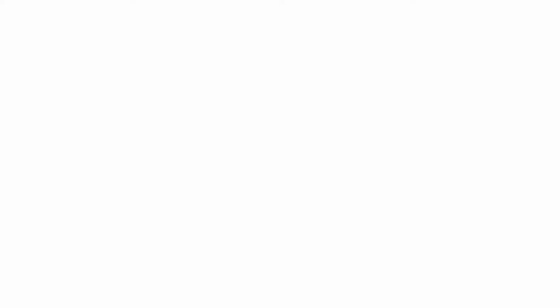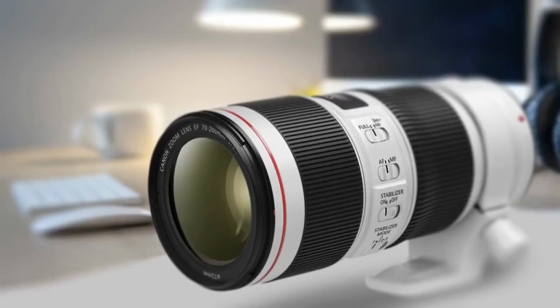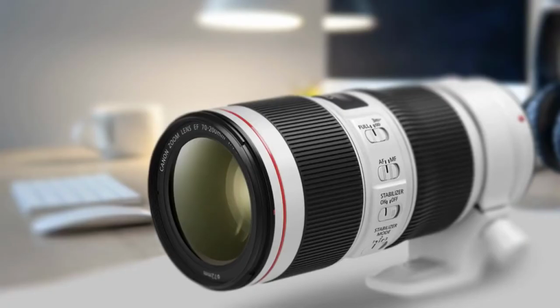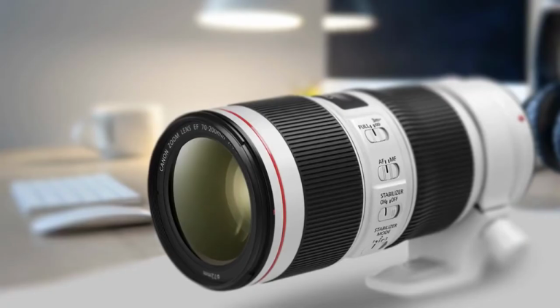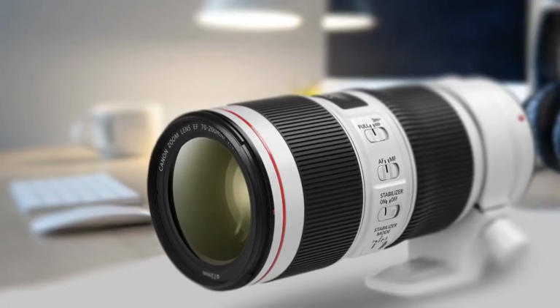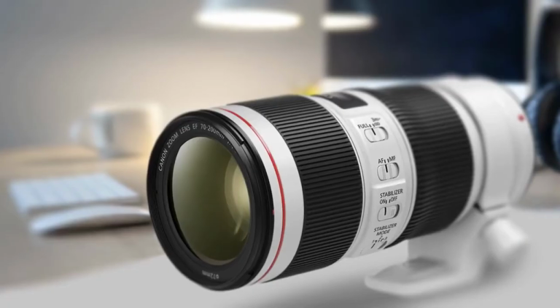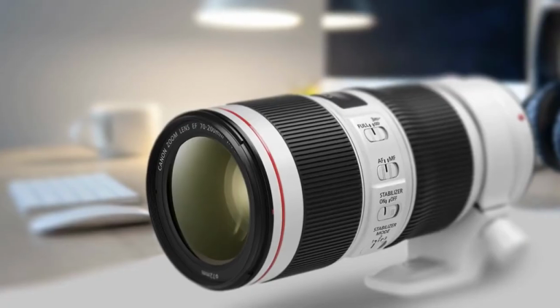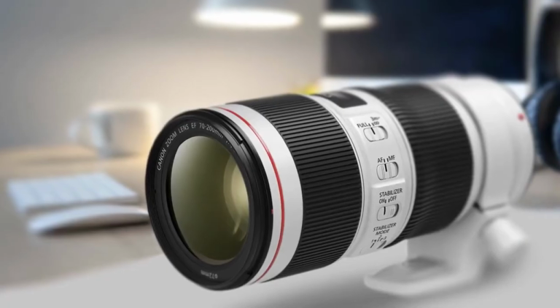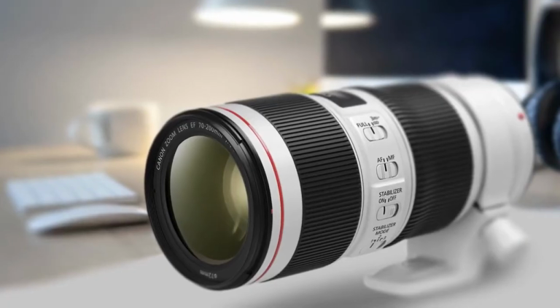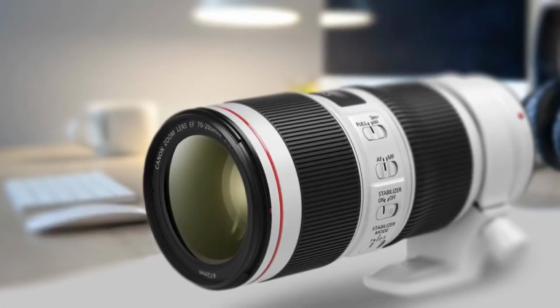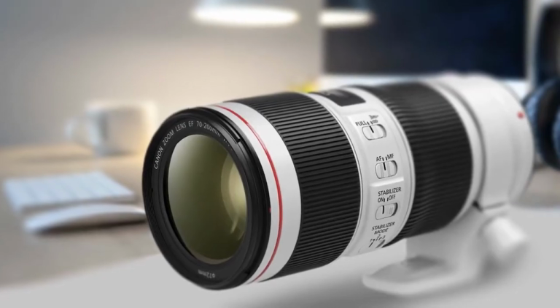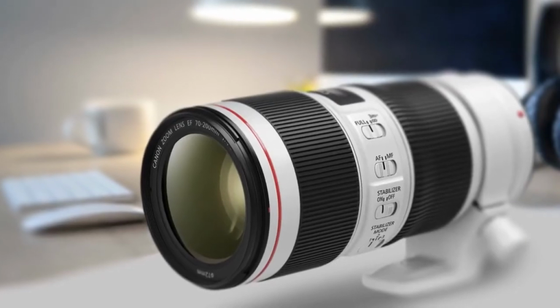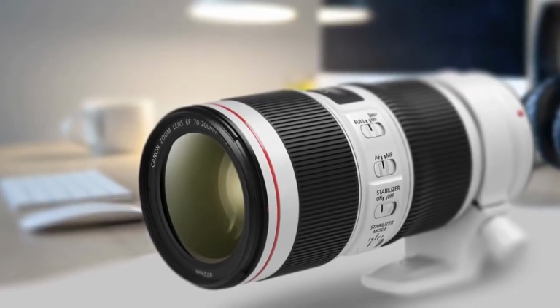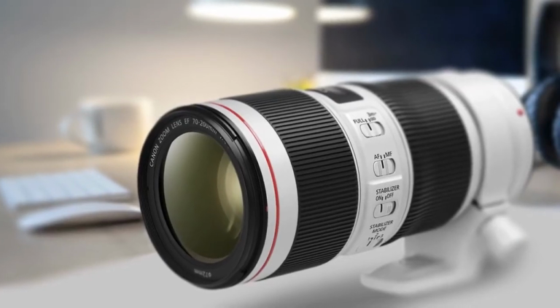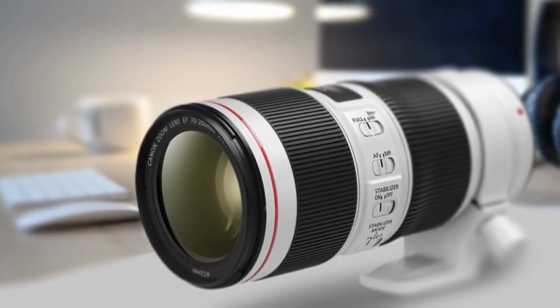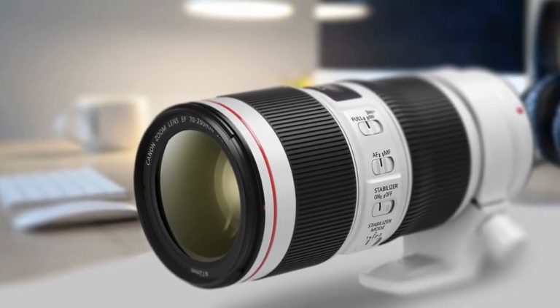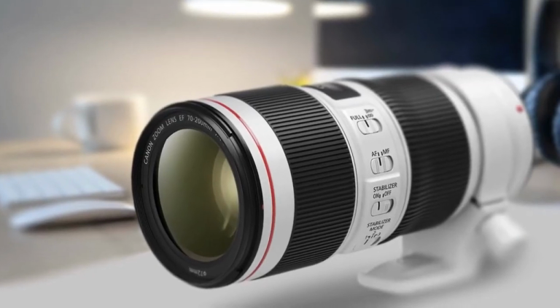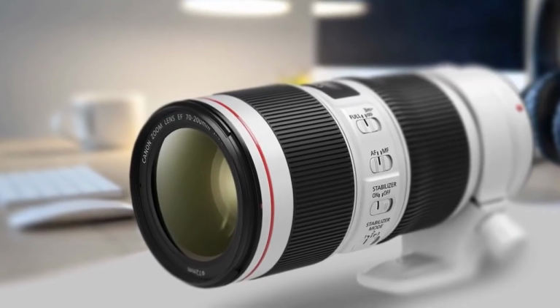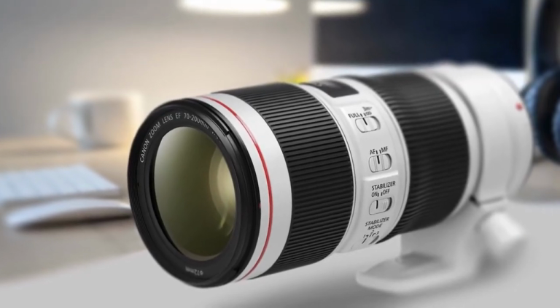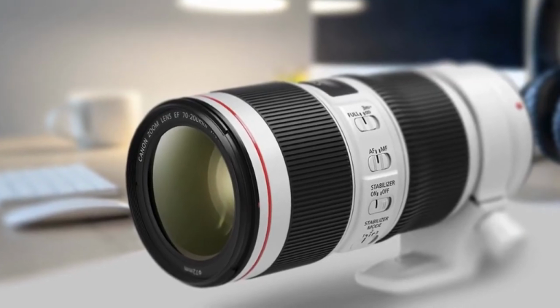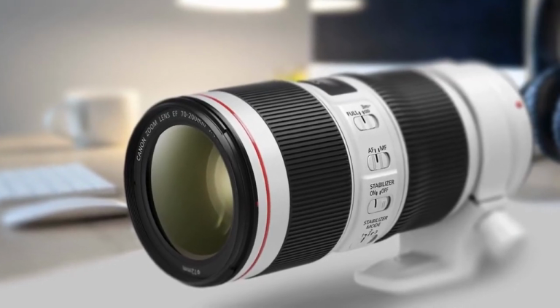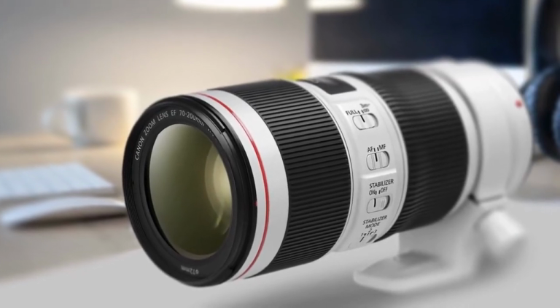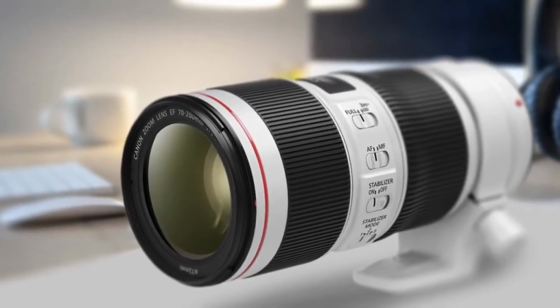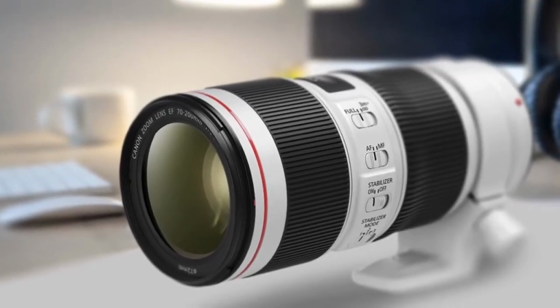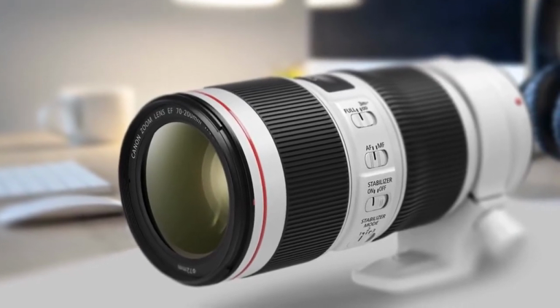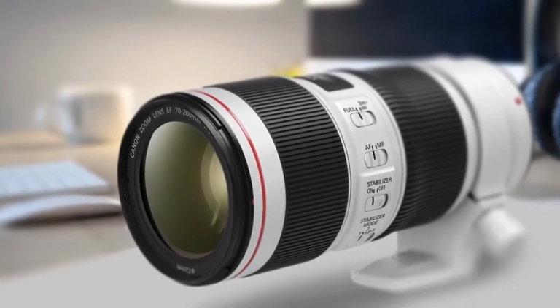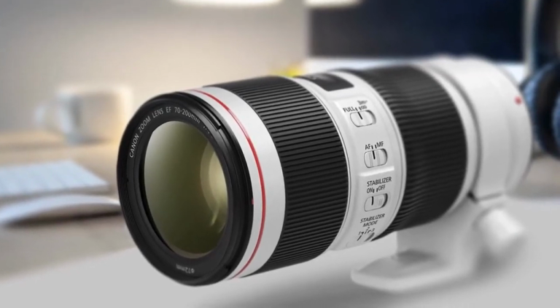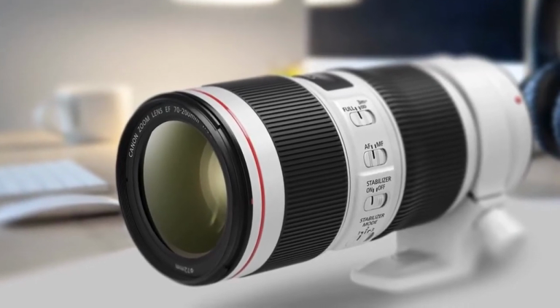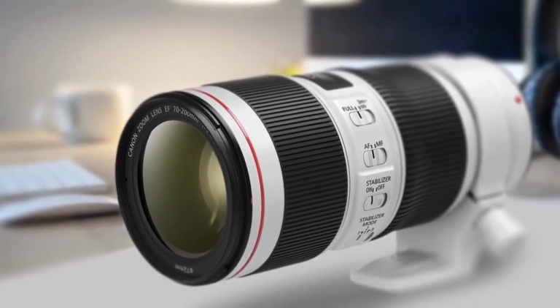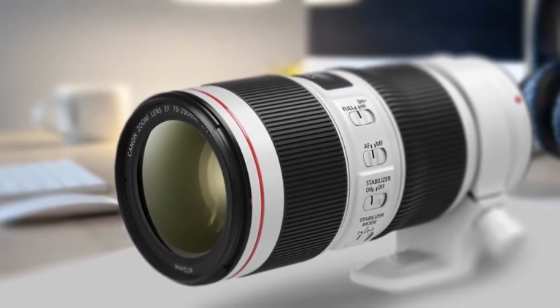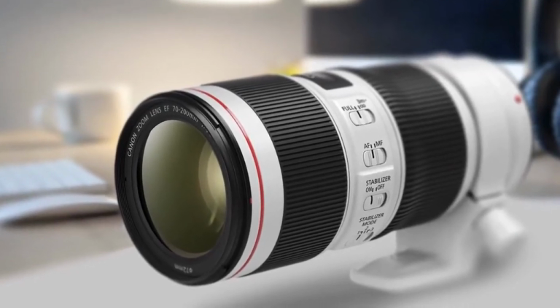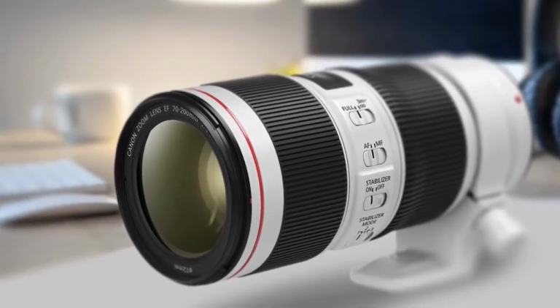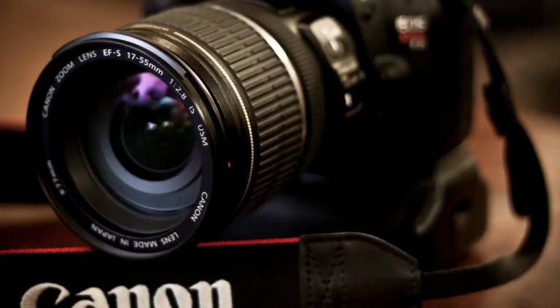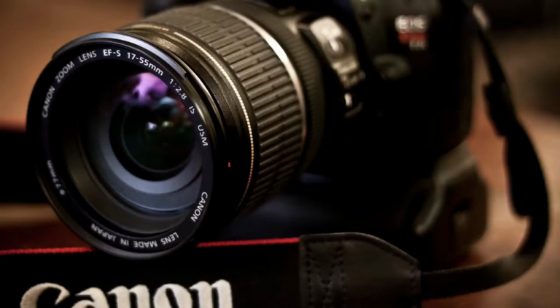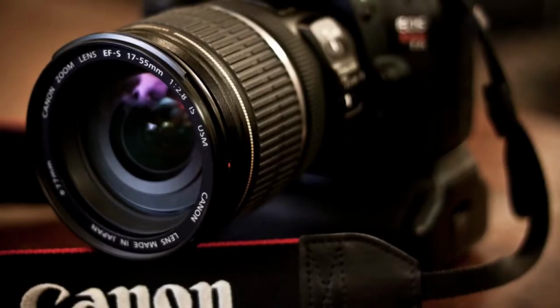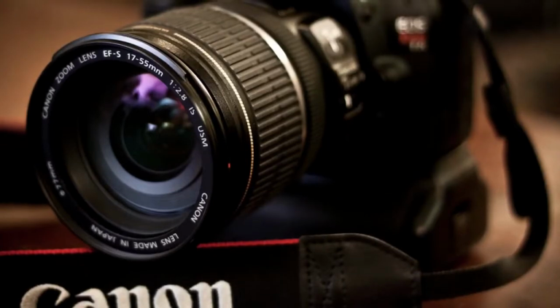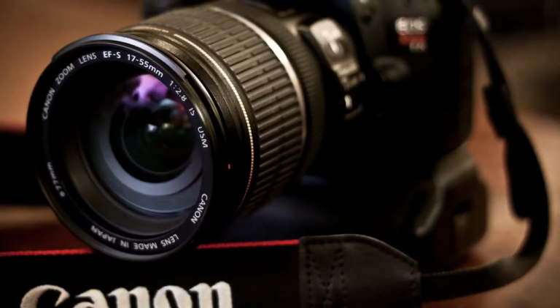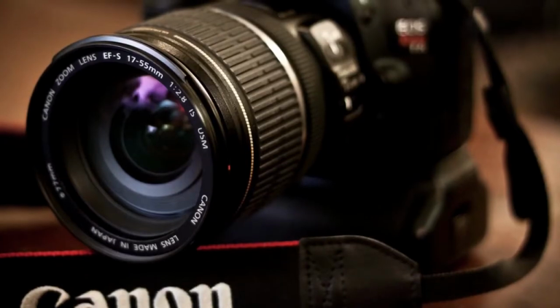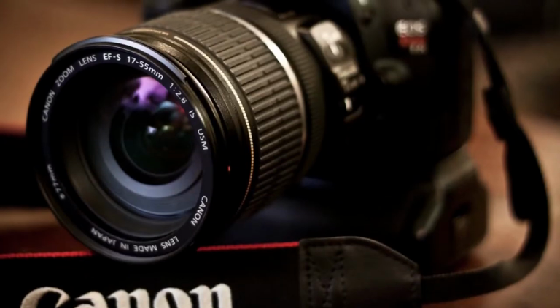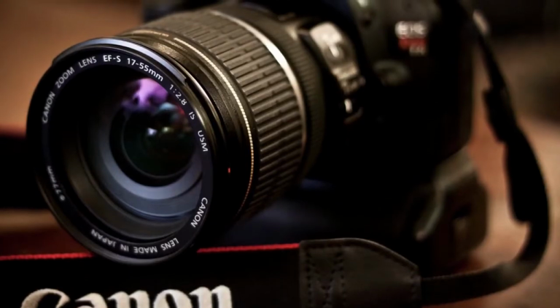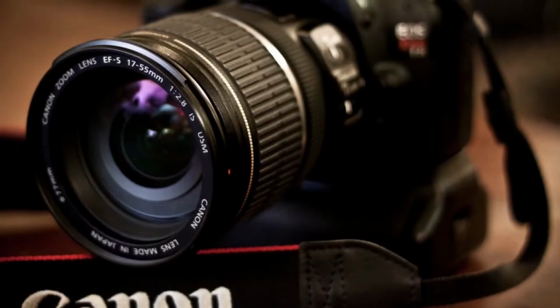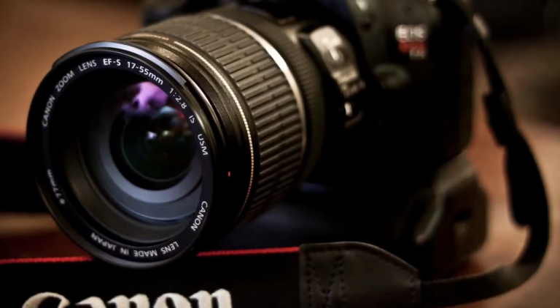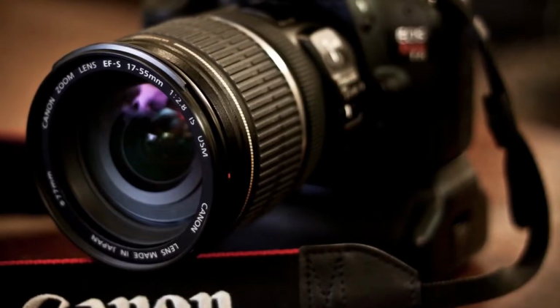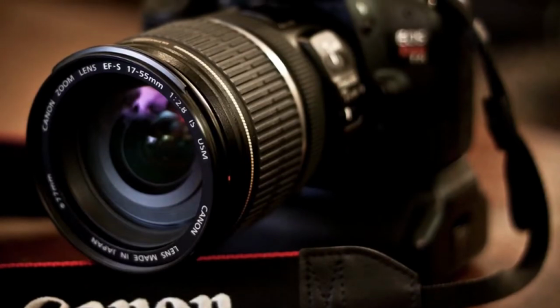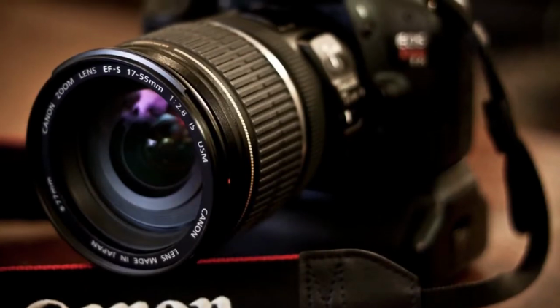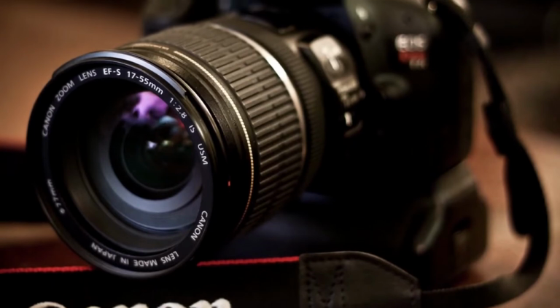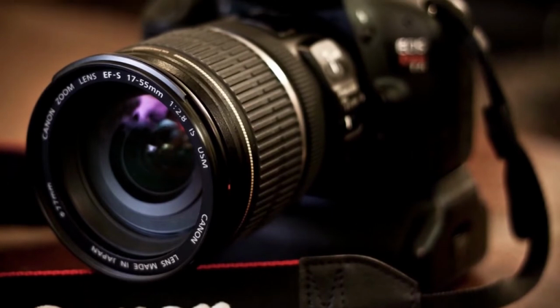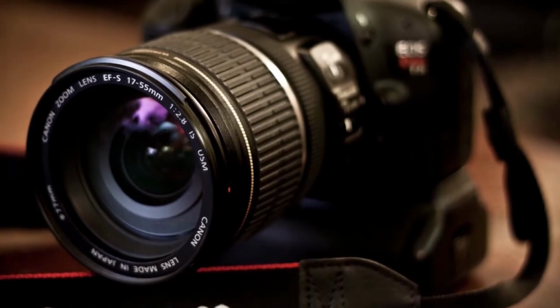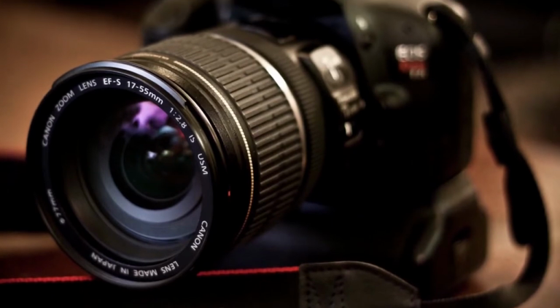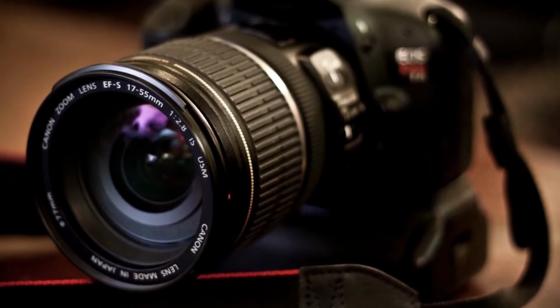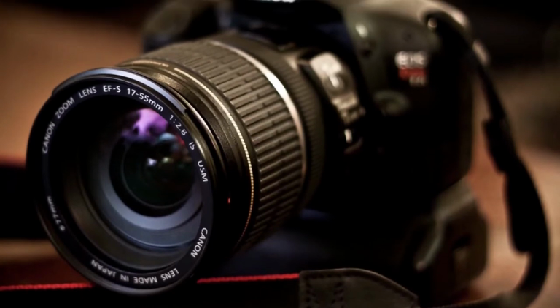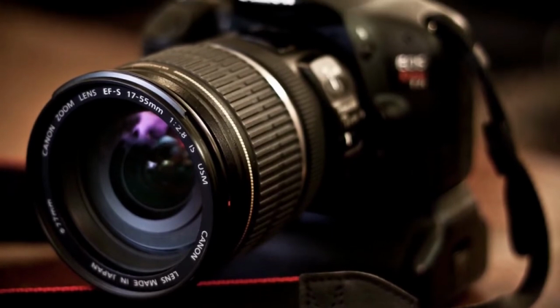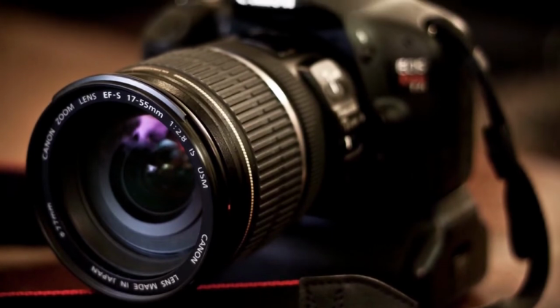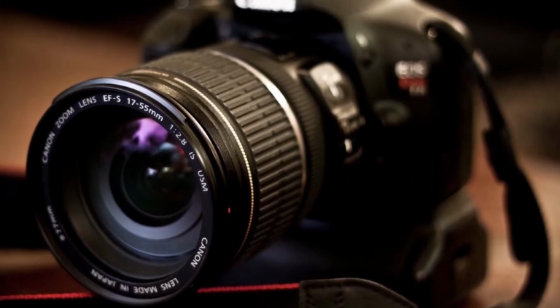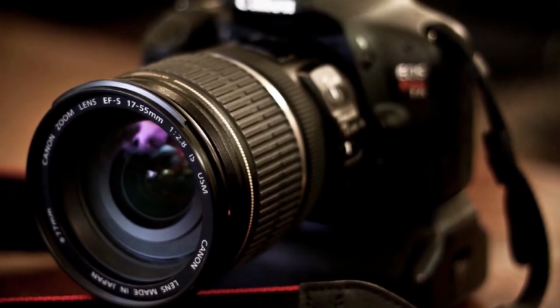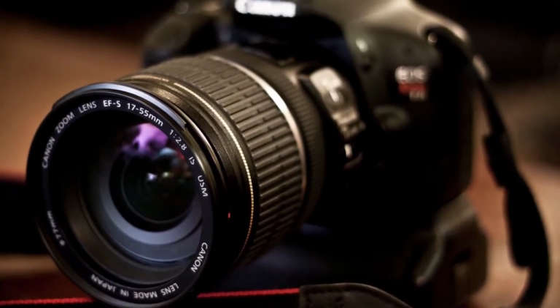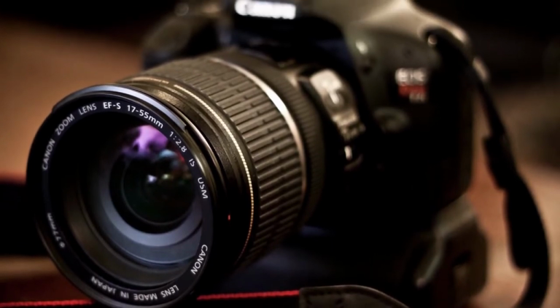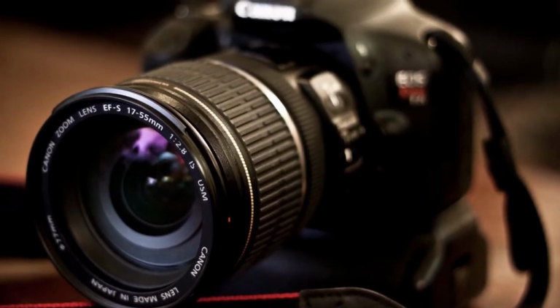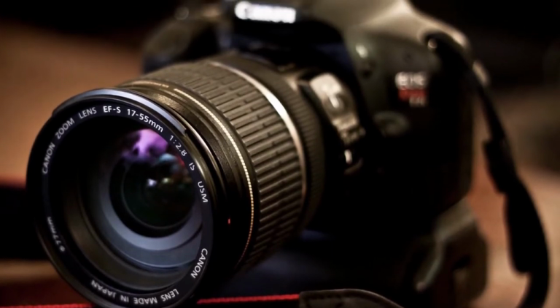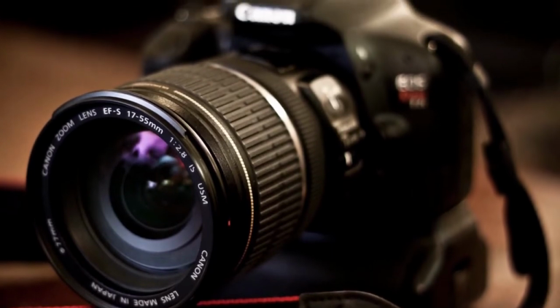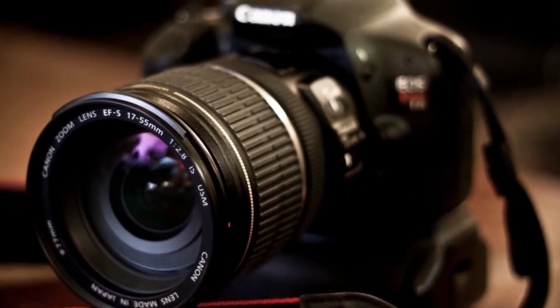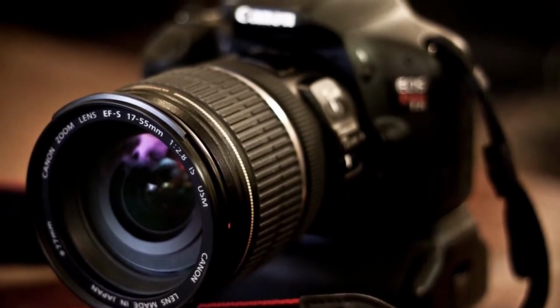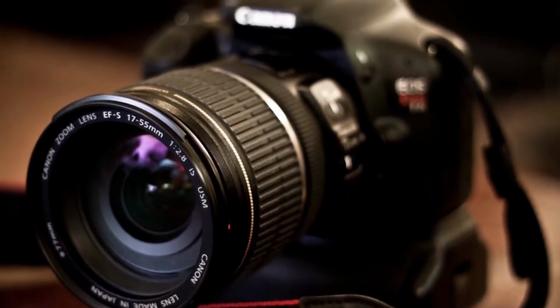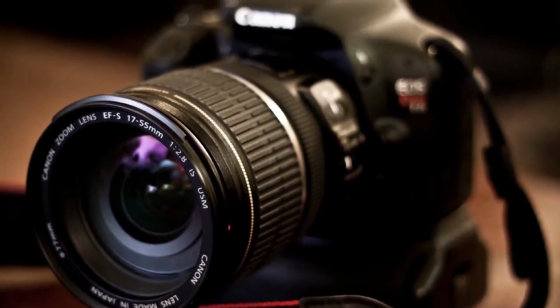Are you wondering what the best Canon lens is for this year? If so, stay tuned, because by the end of this short video you'll know exactly which one to choose.